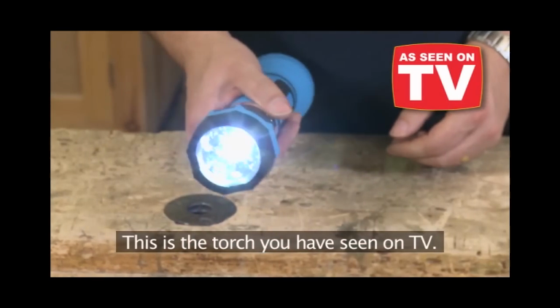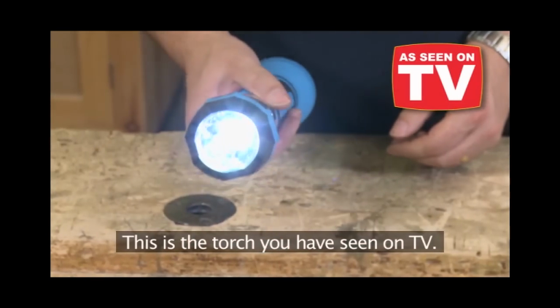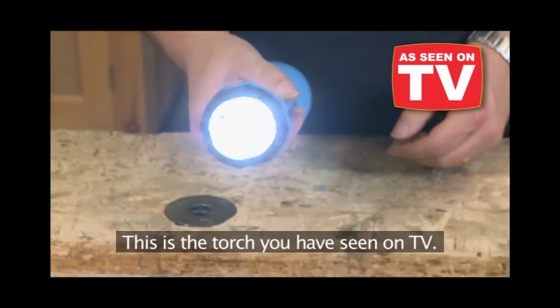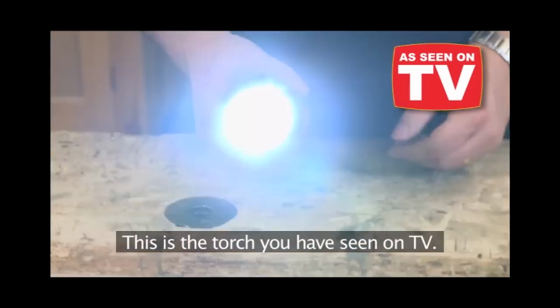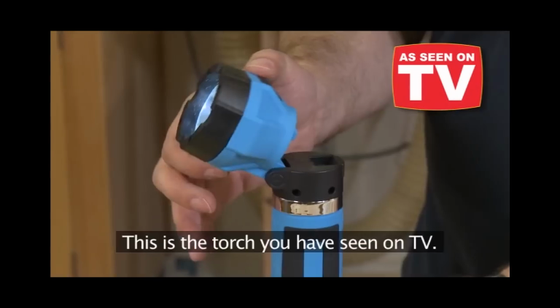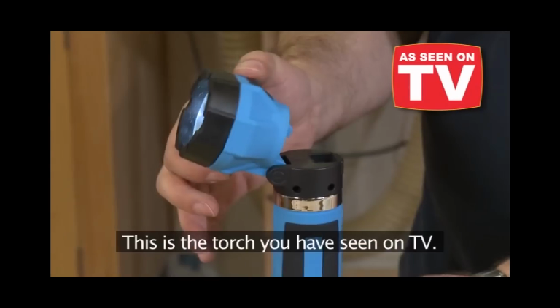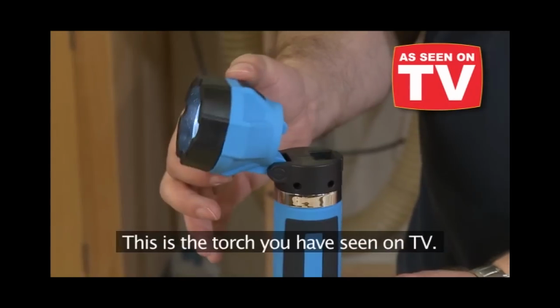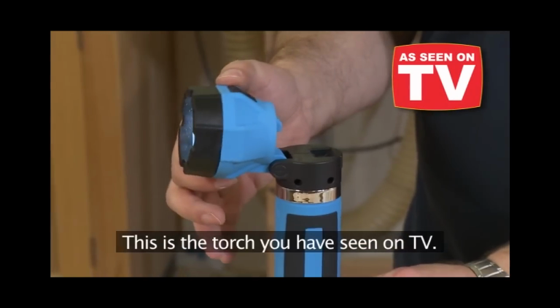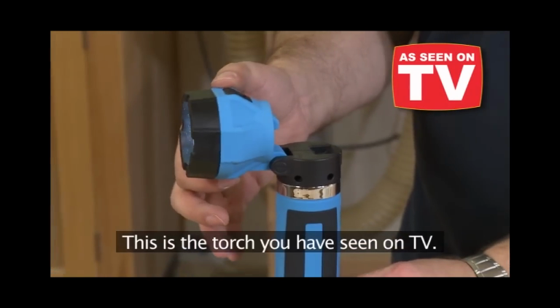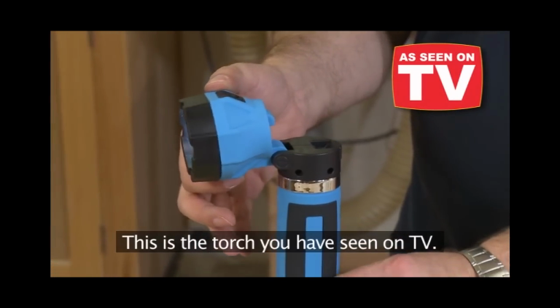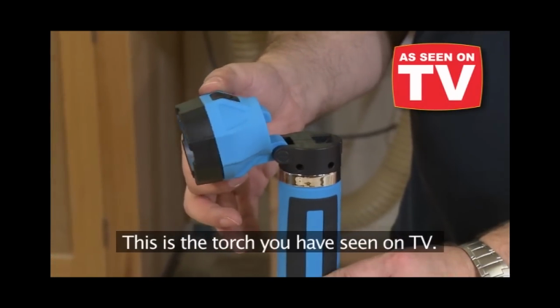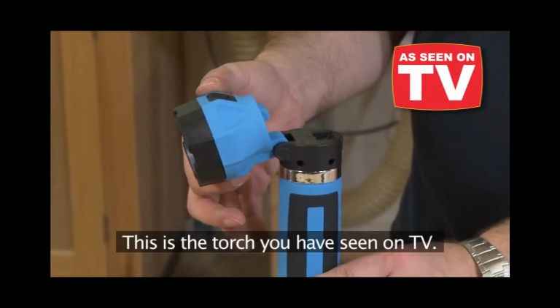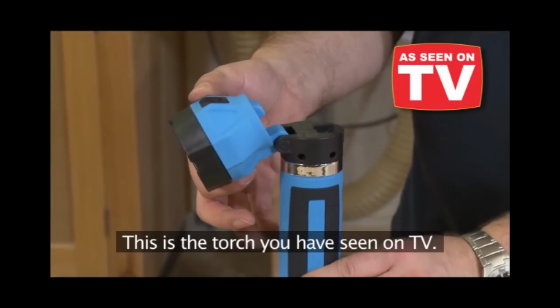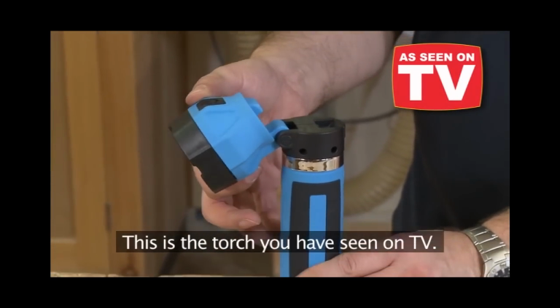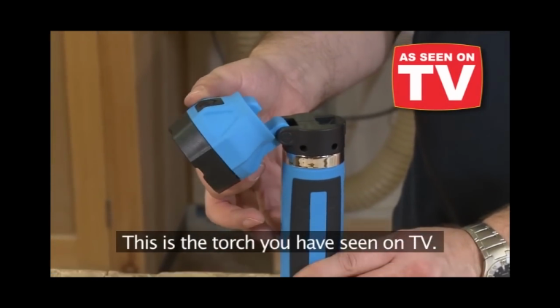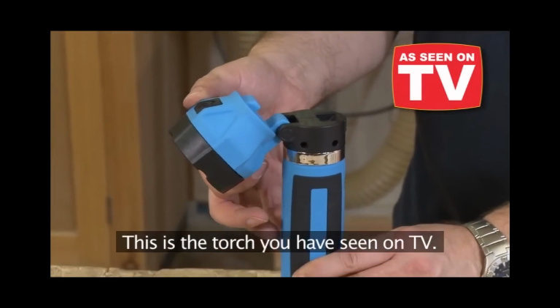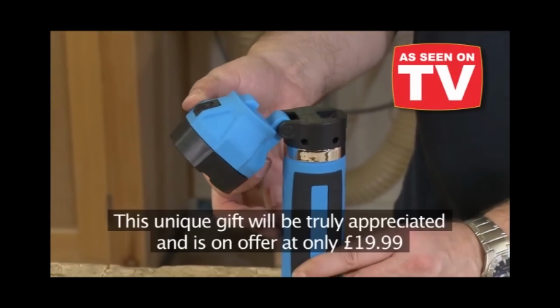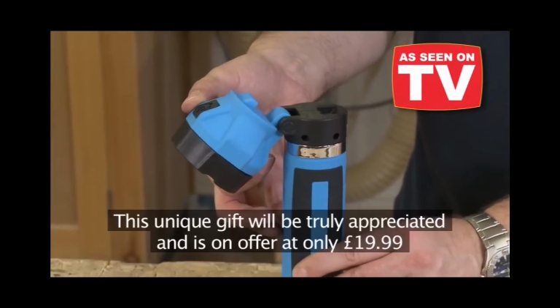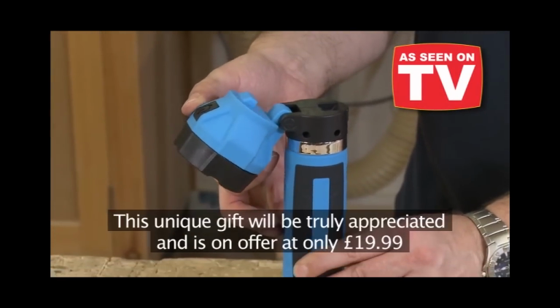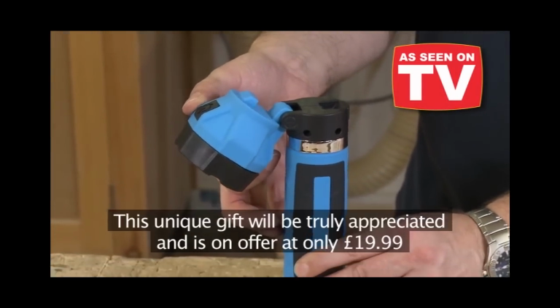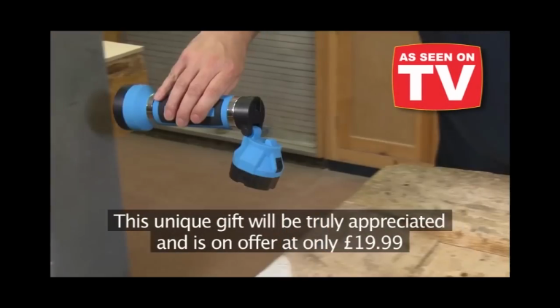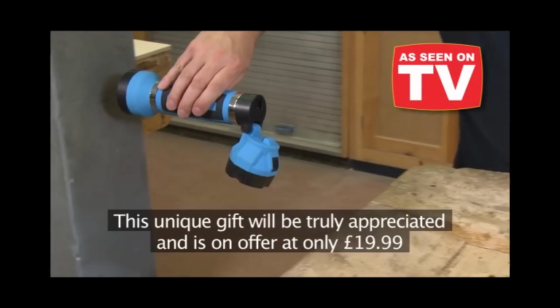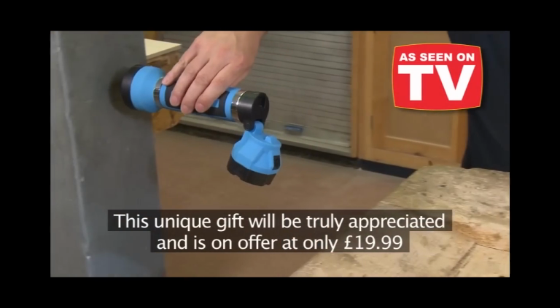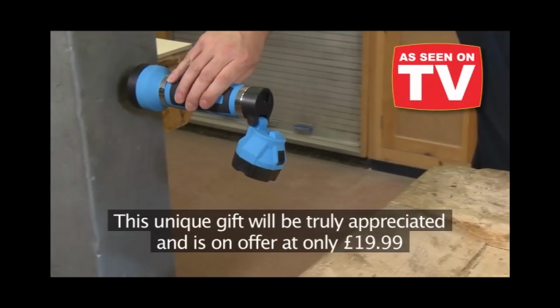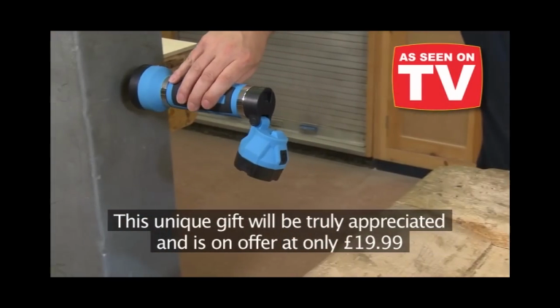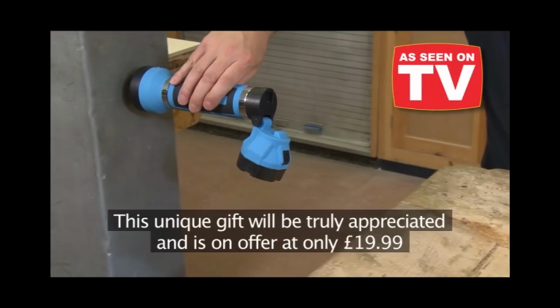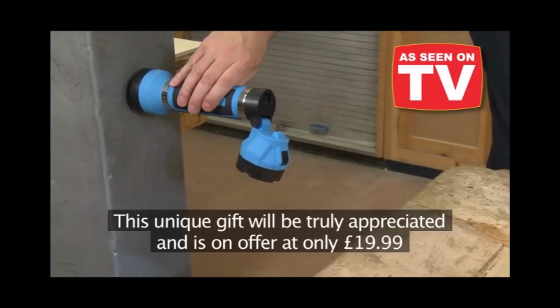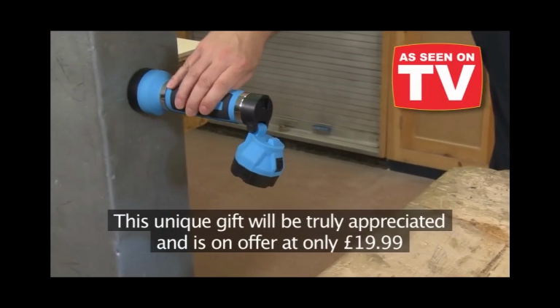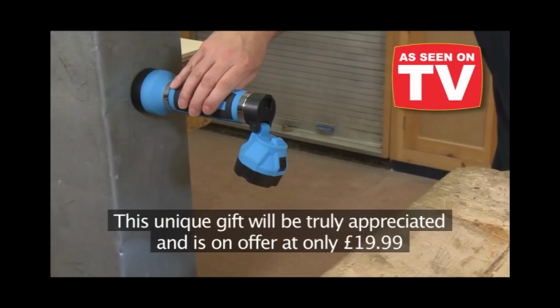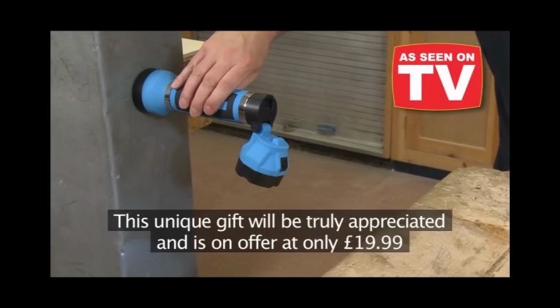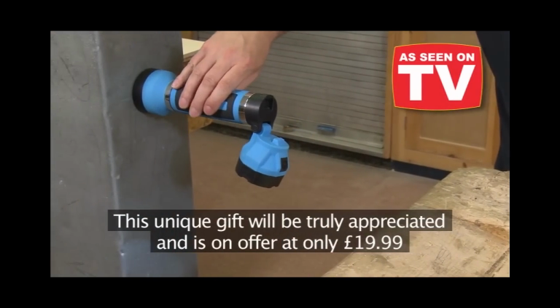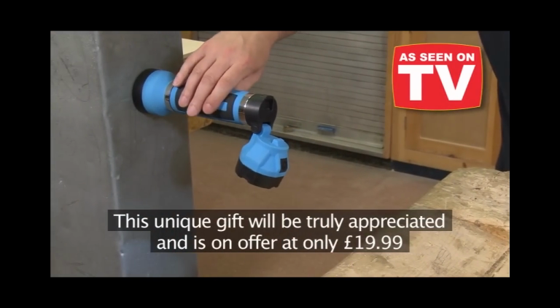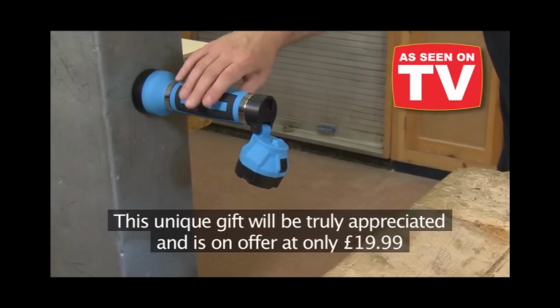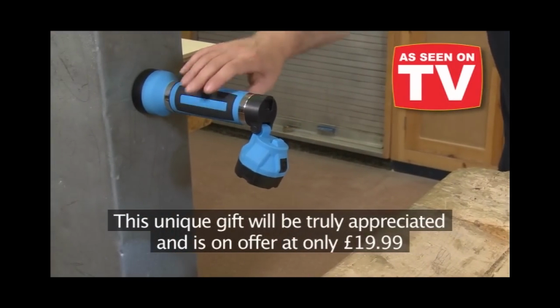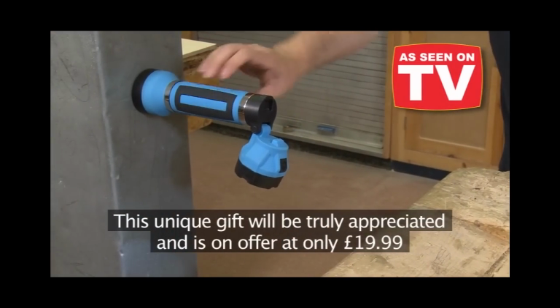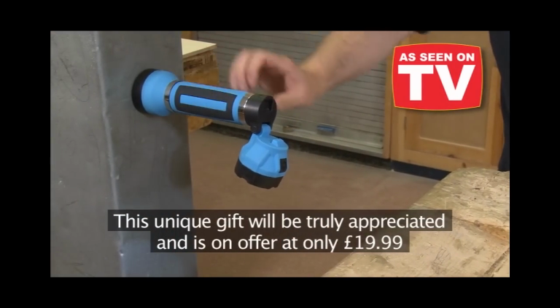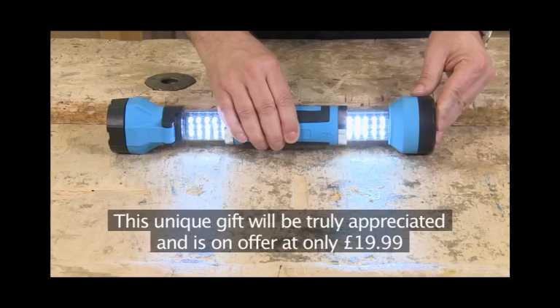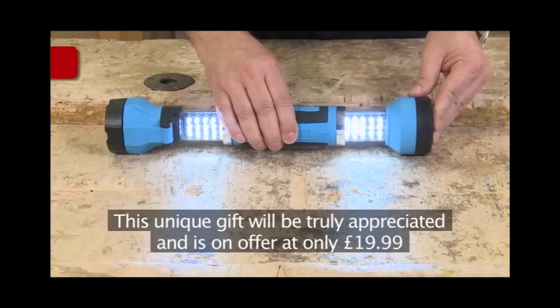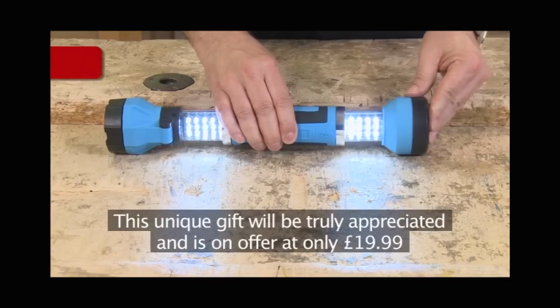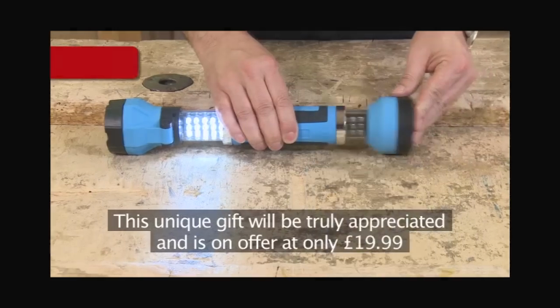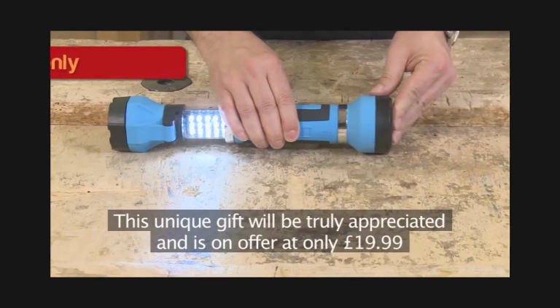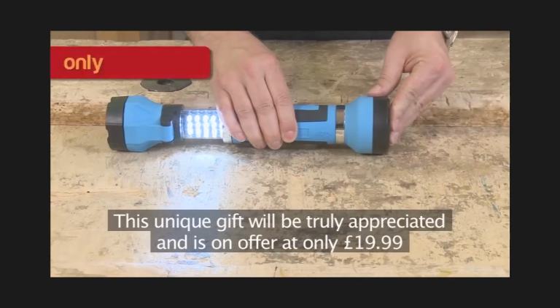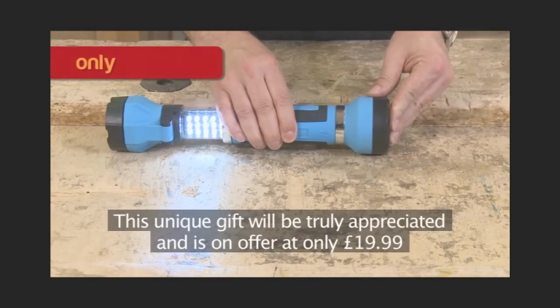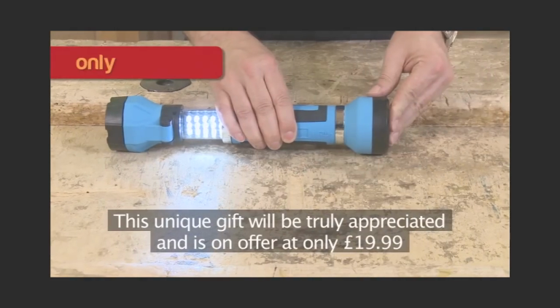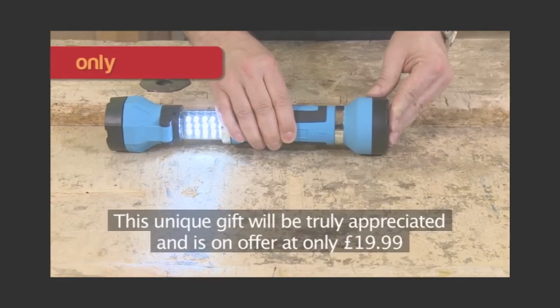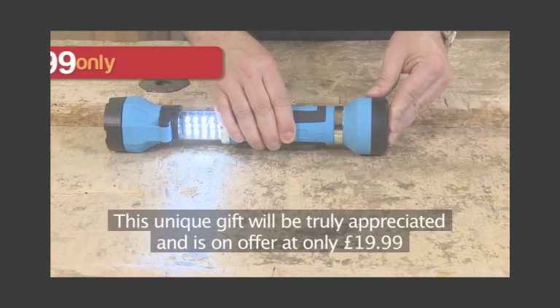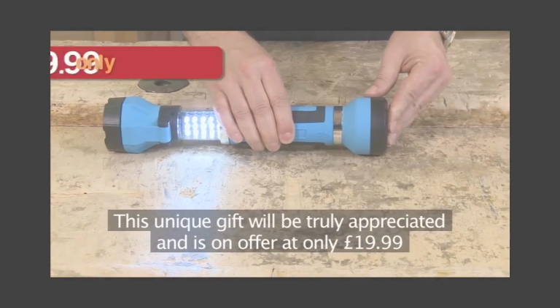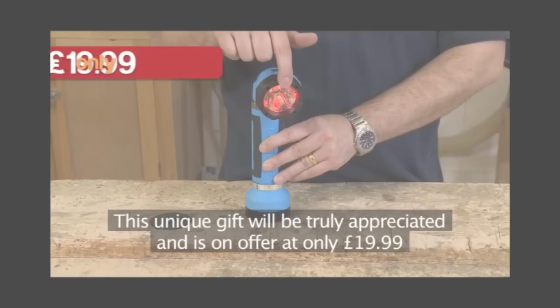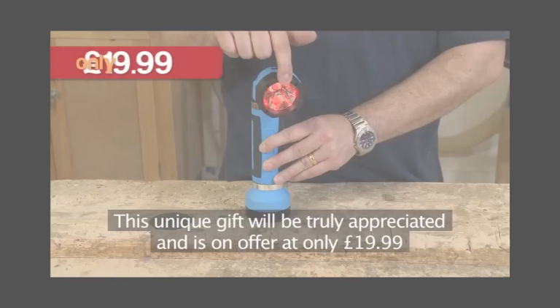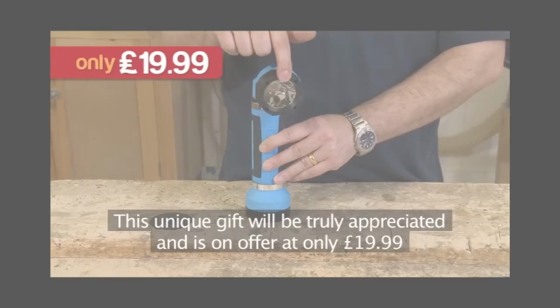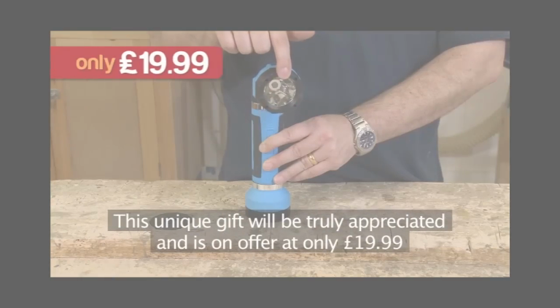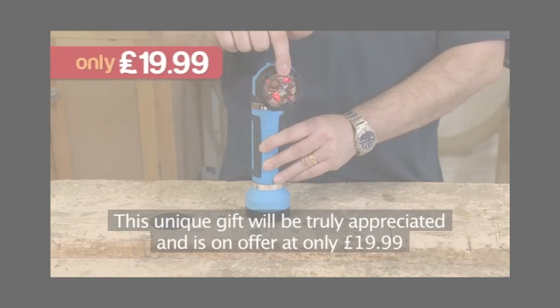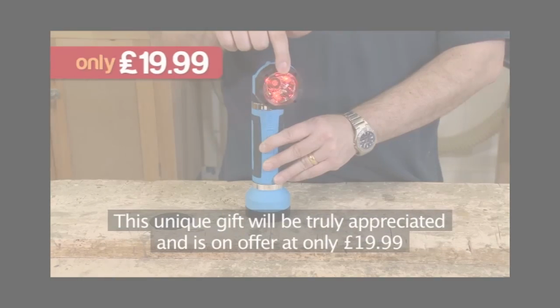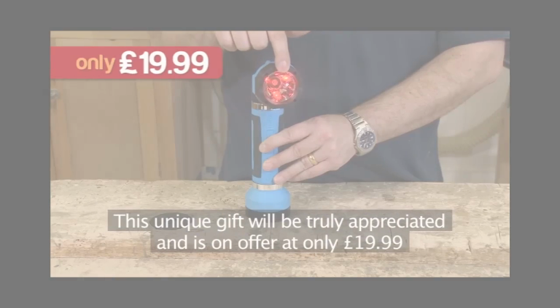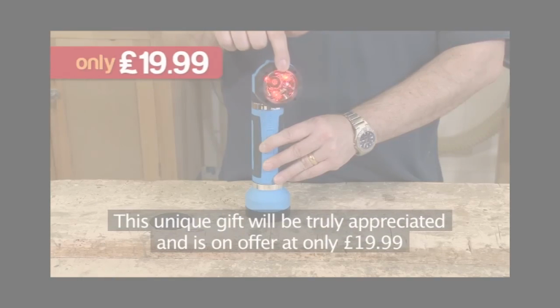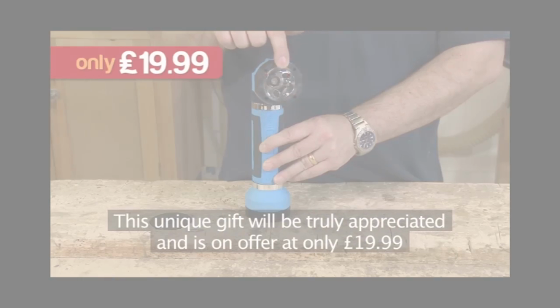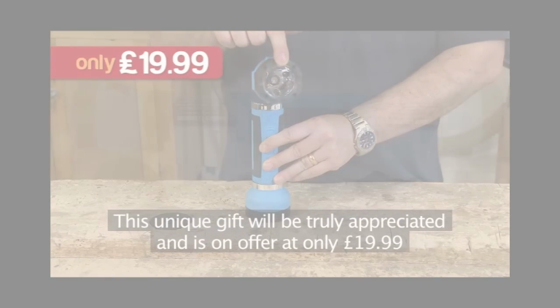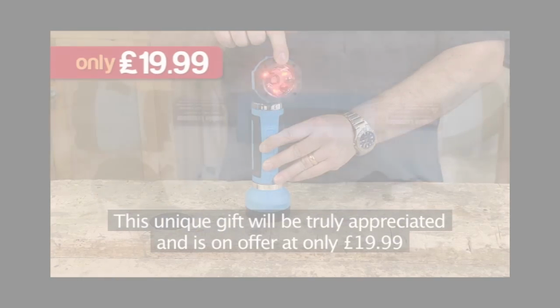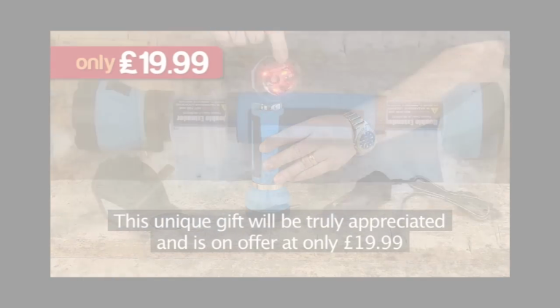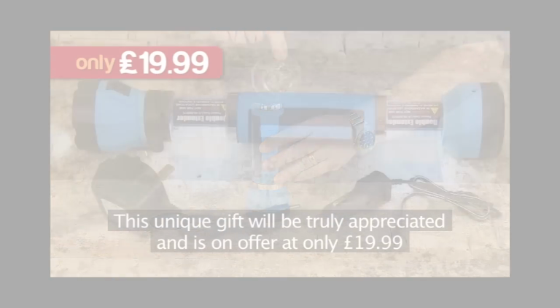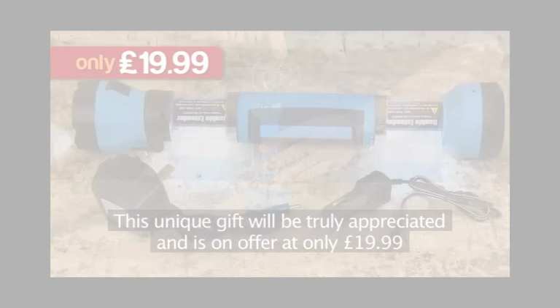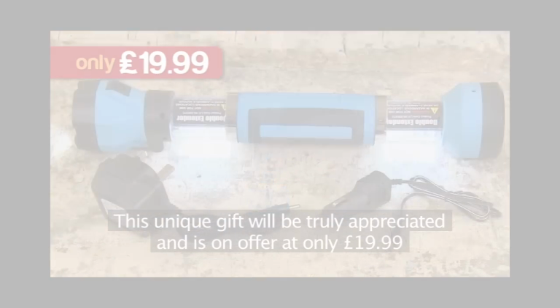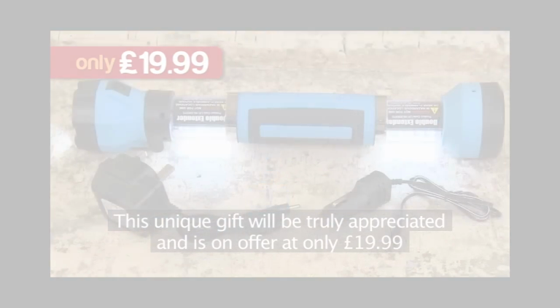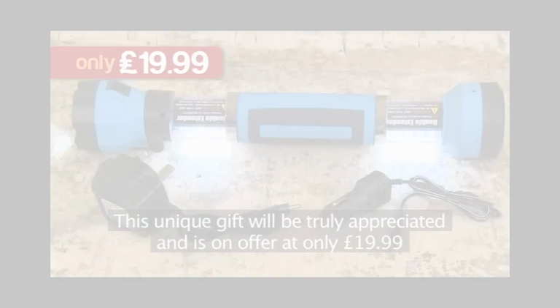This is the torch you've seen on TV. This unique gift will be truly appreciated and is on offer at only £19.99.